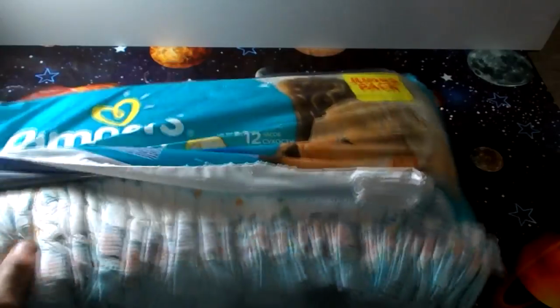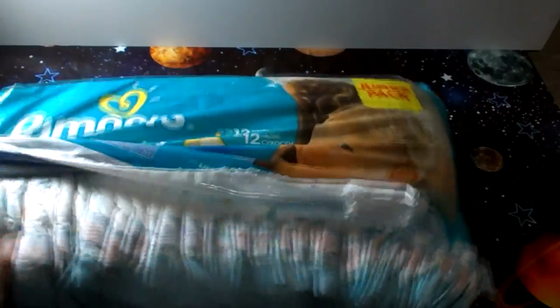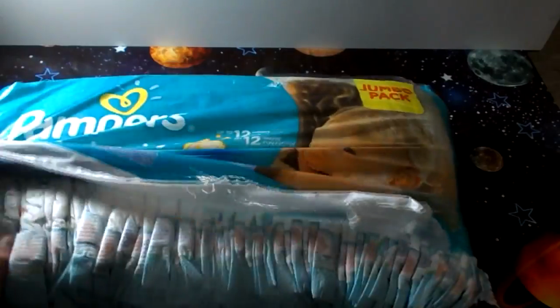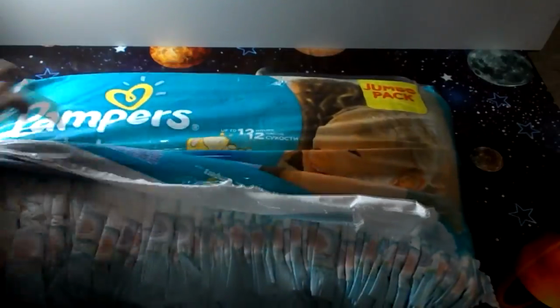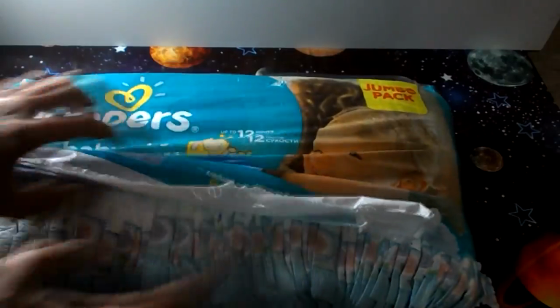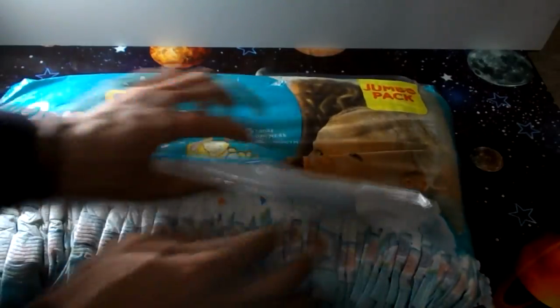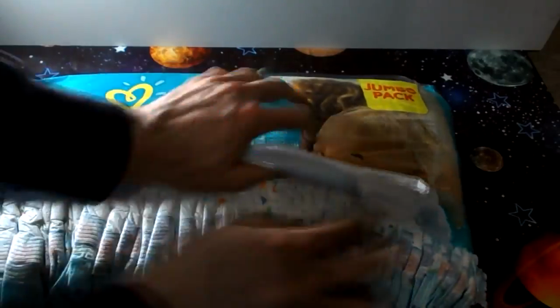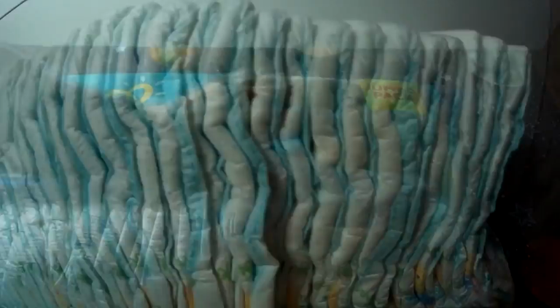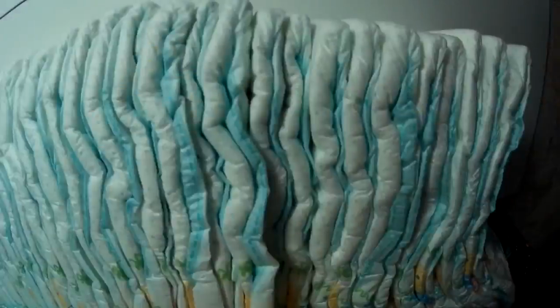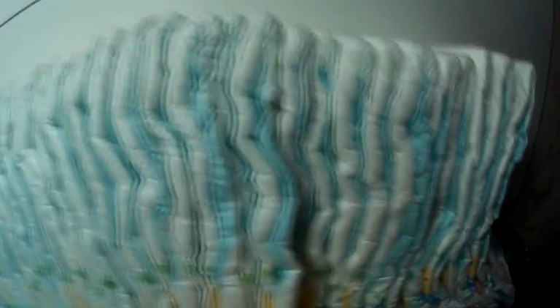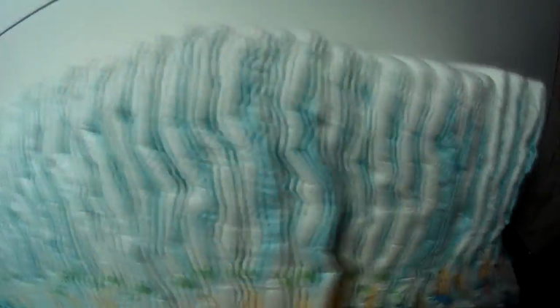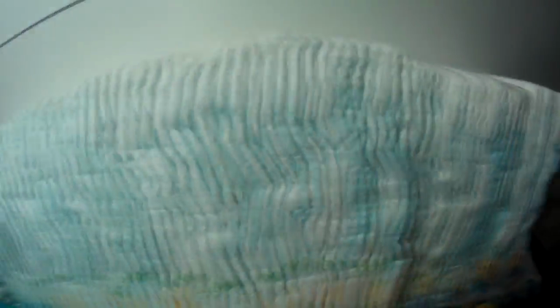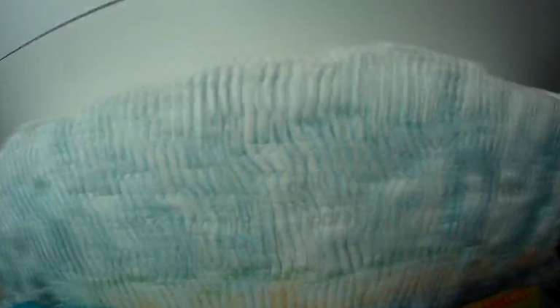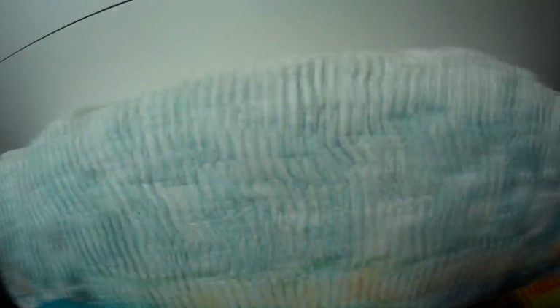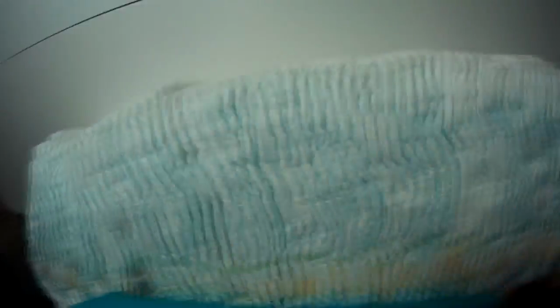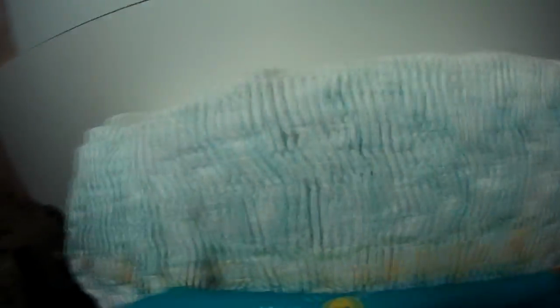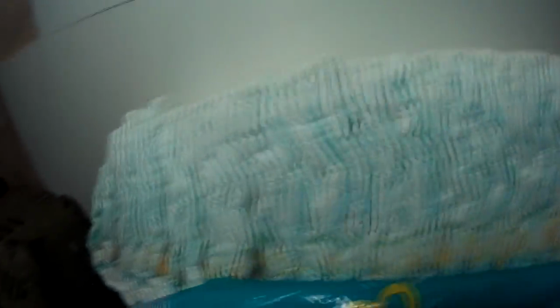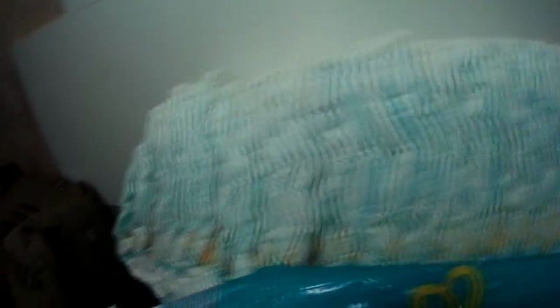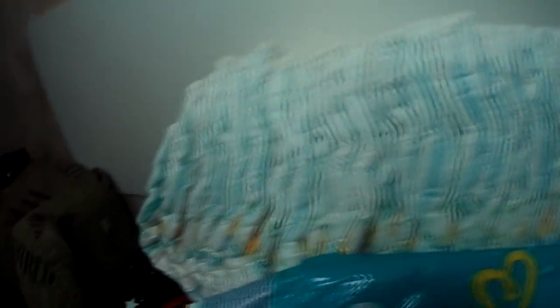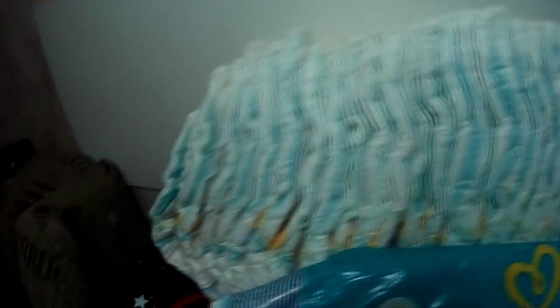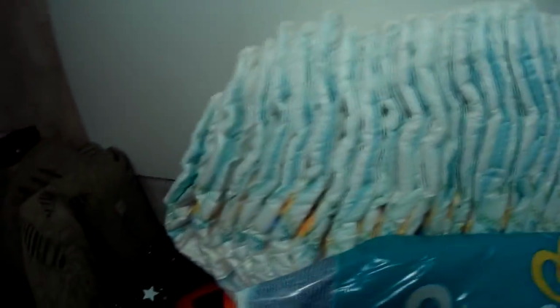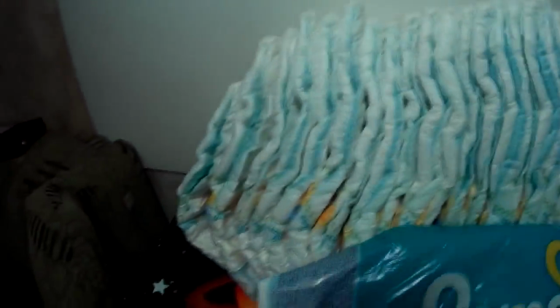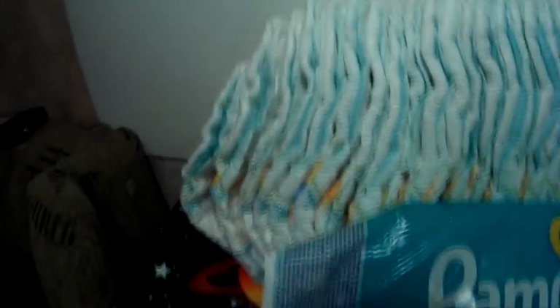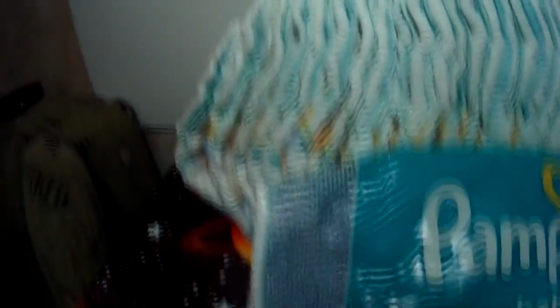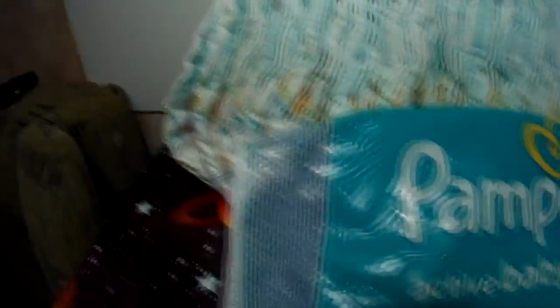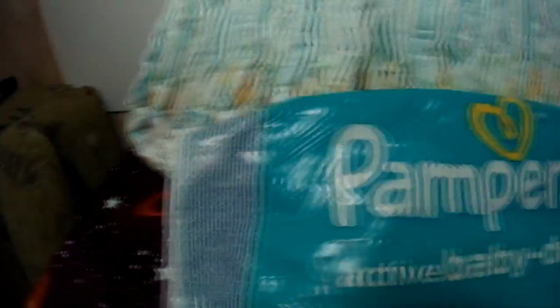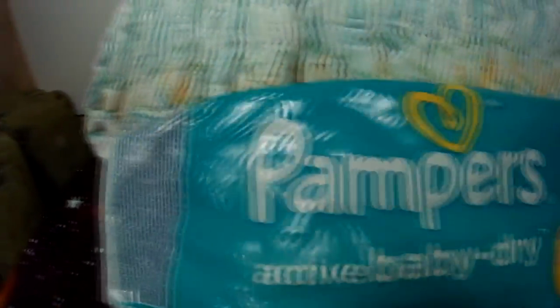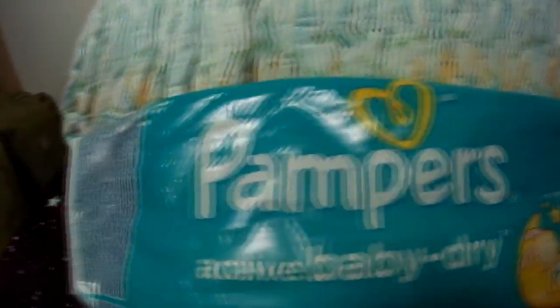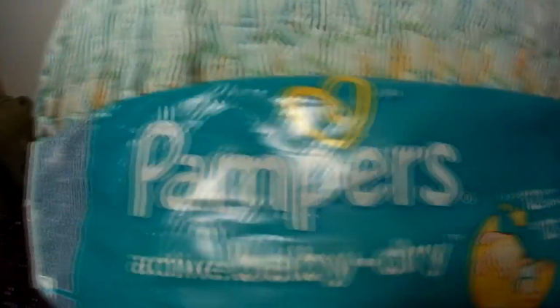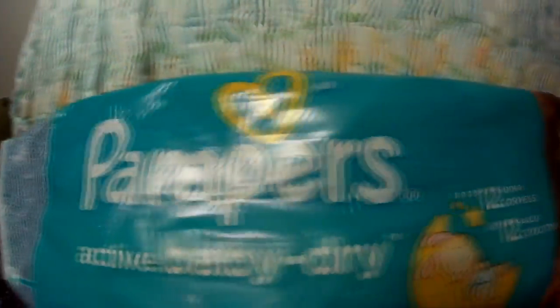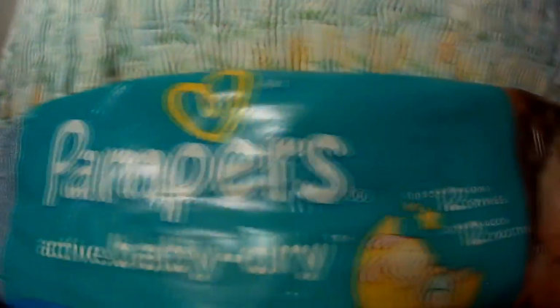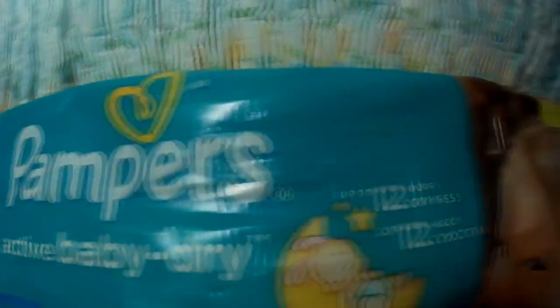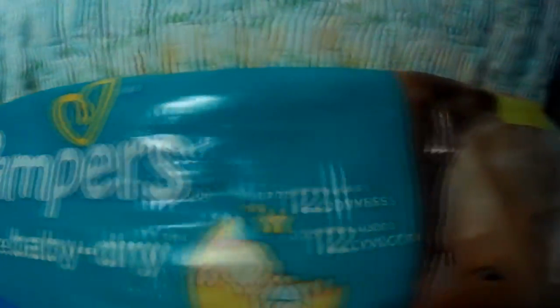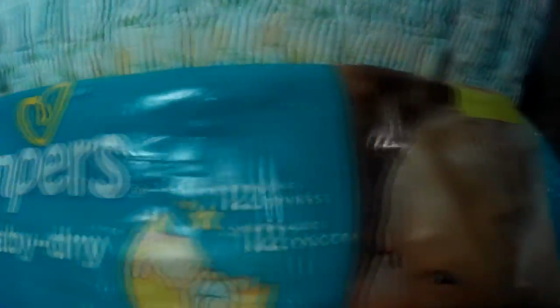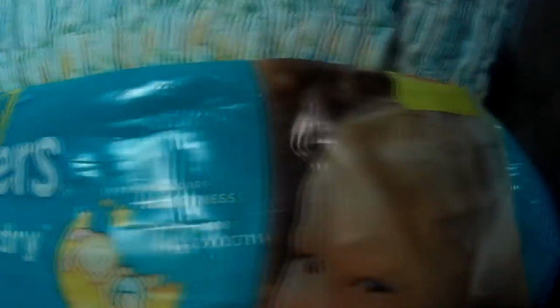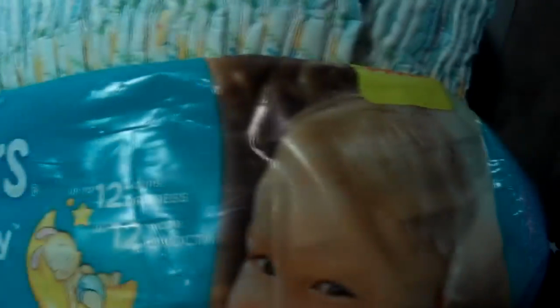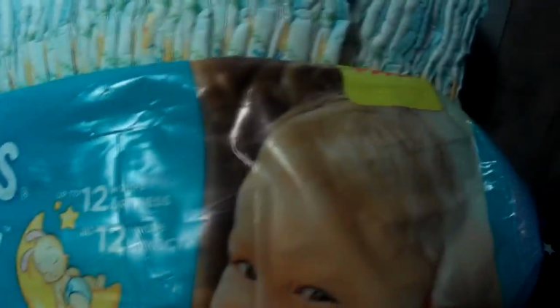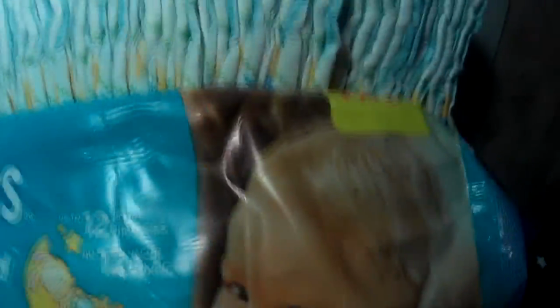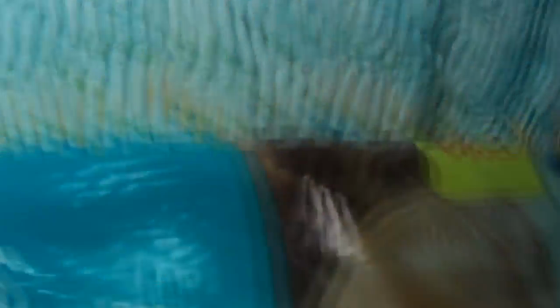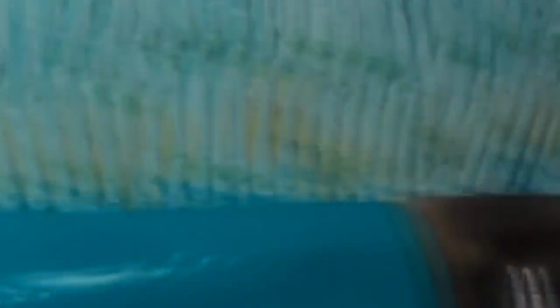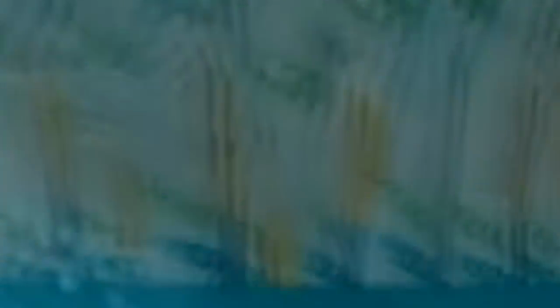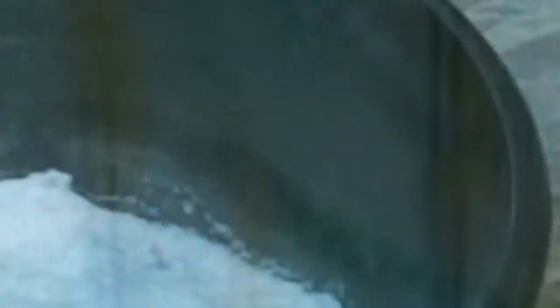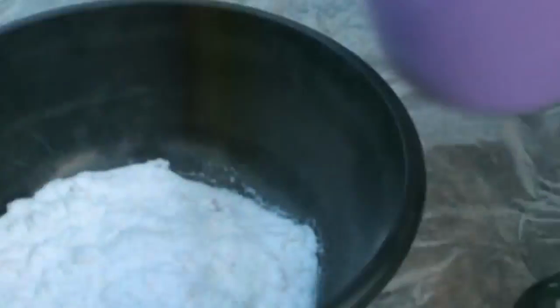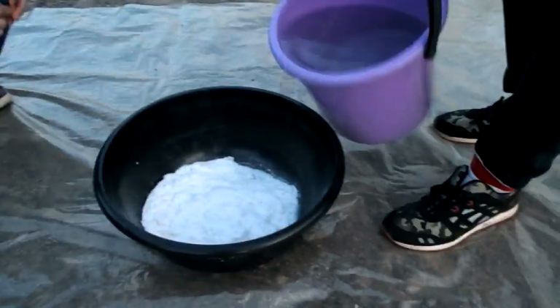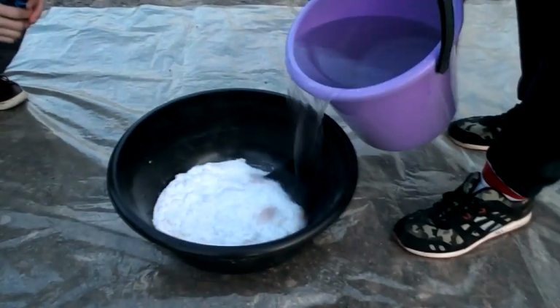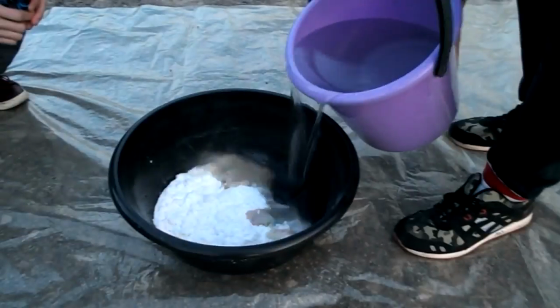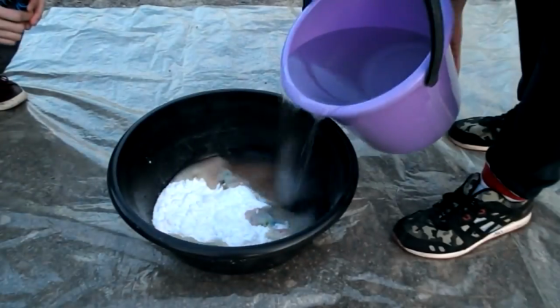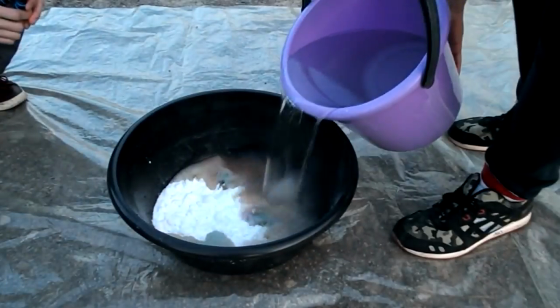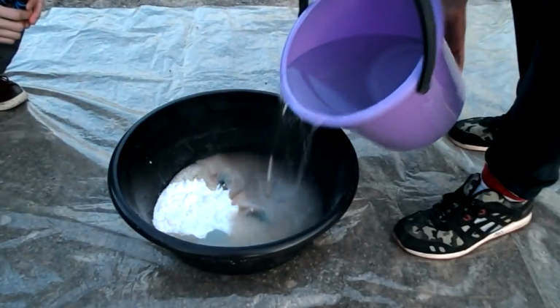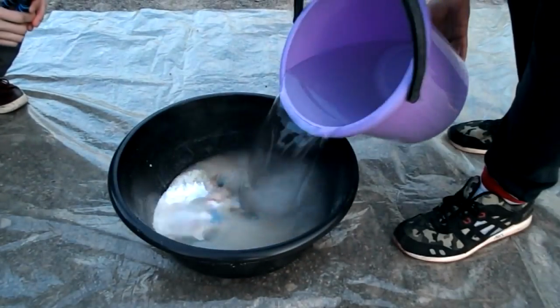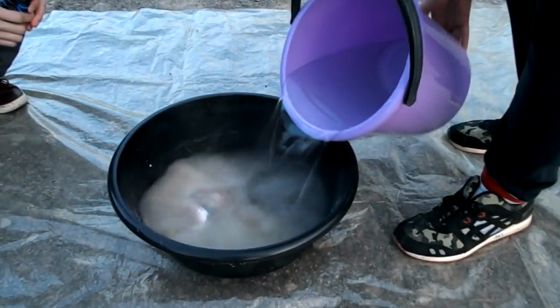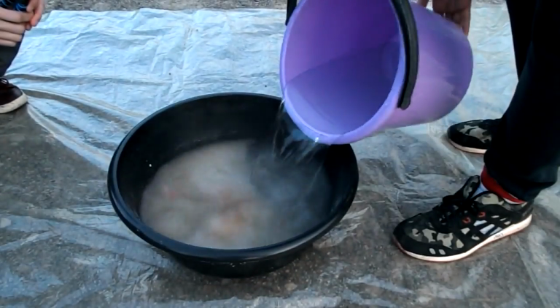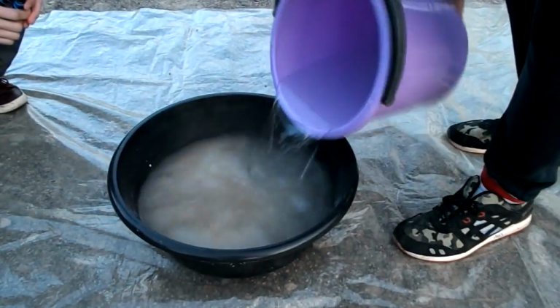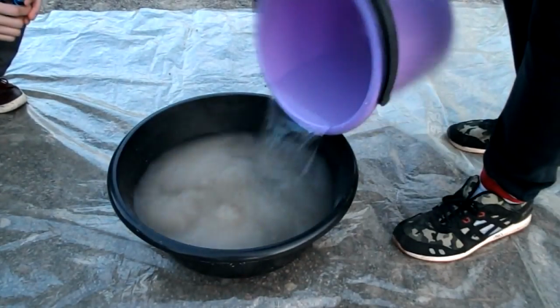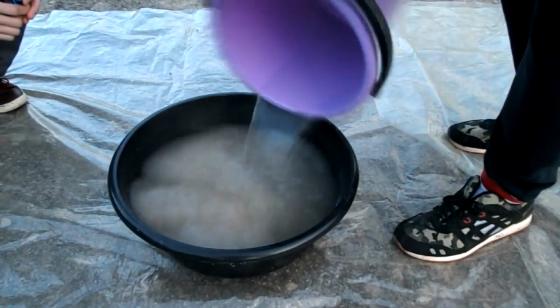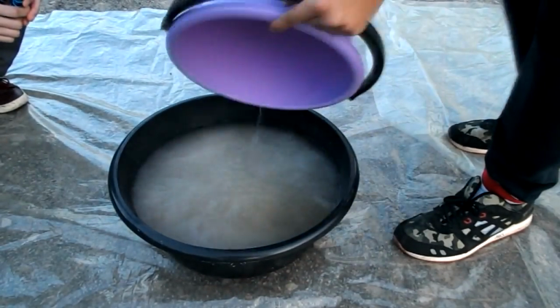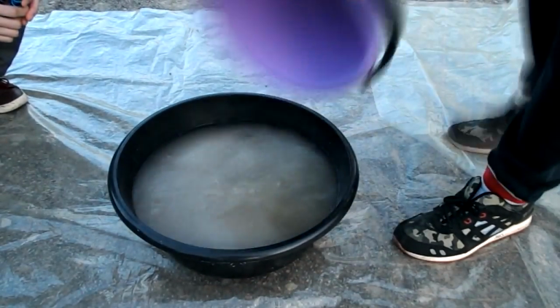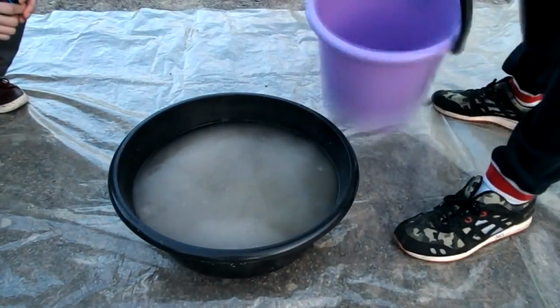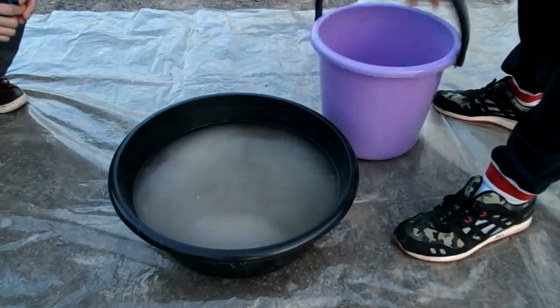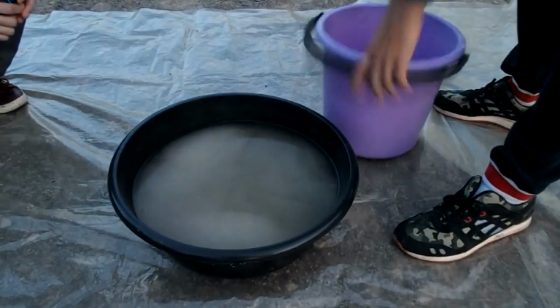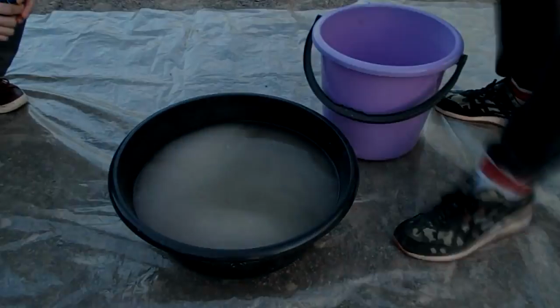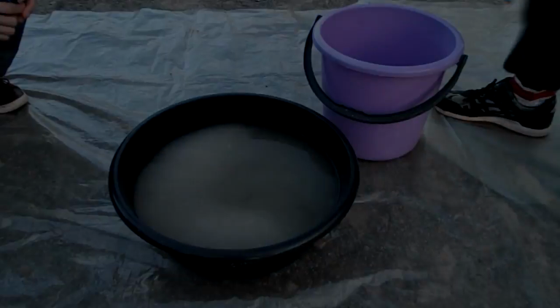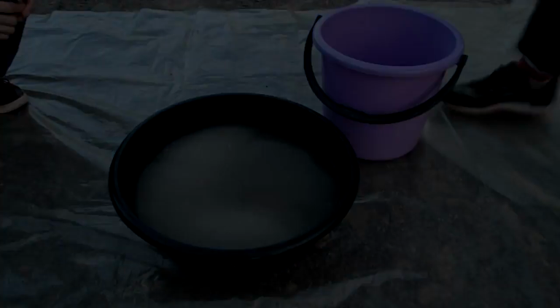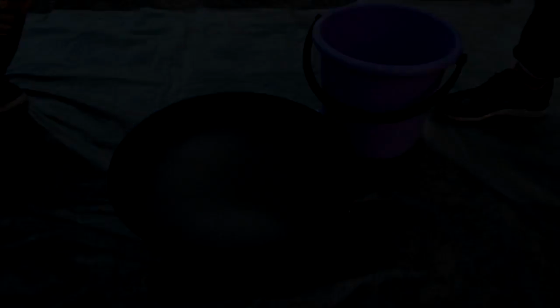Hi guys! I really want to know how much snow we get from 50 pieces of diapers. And let's go!